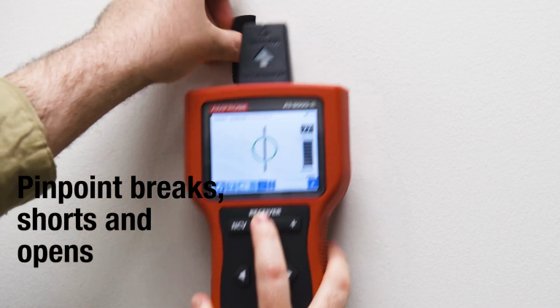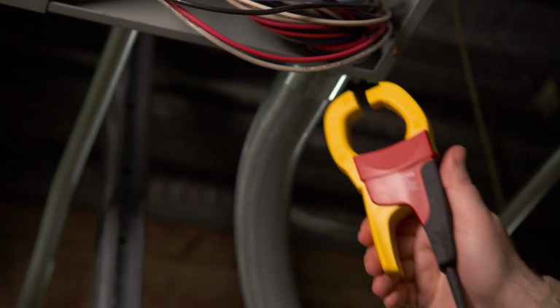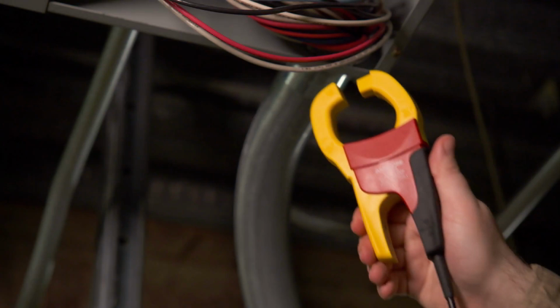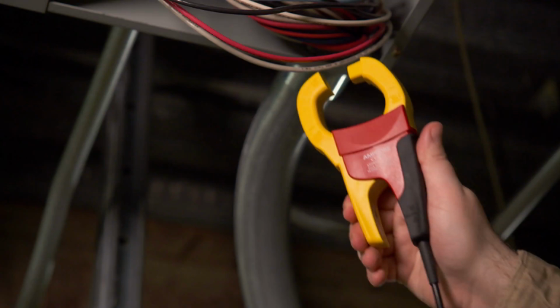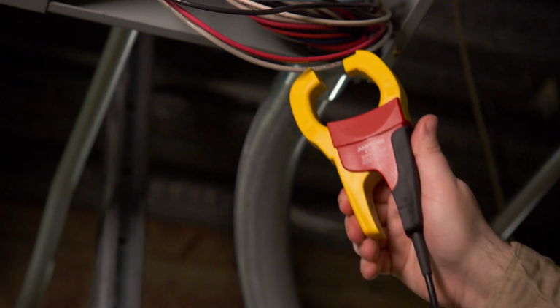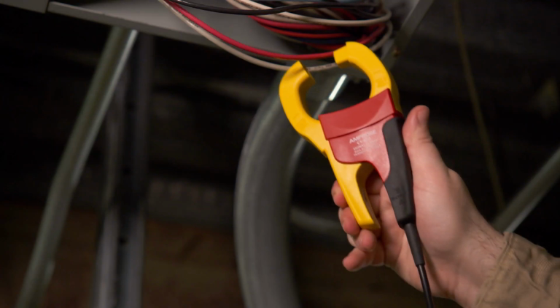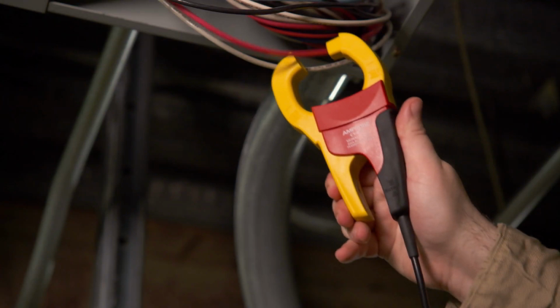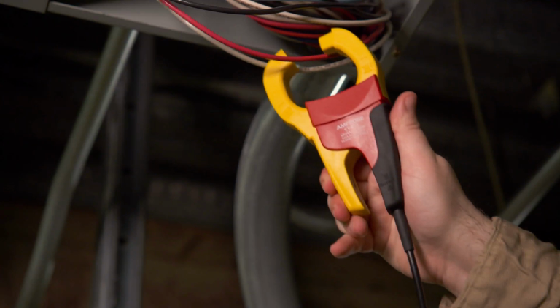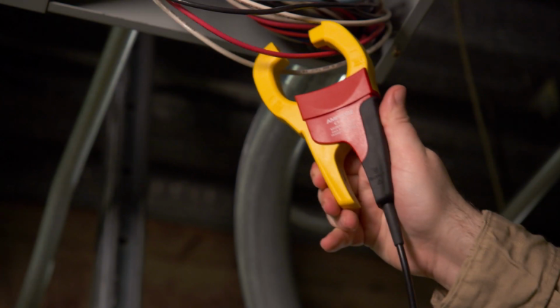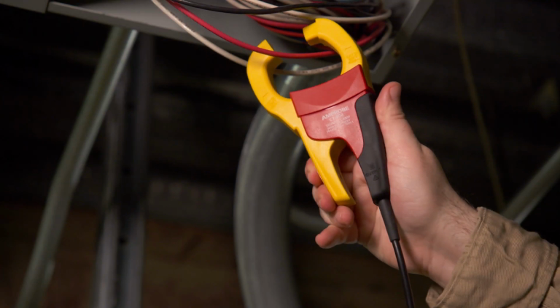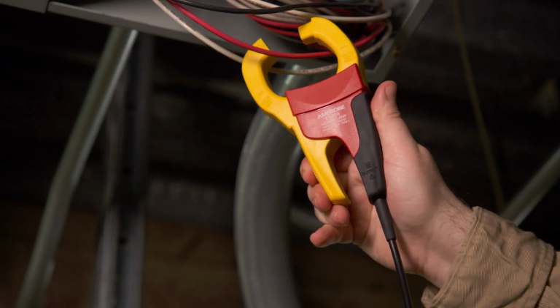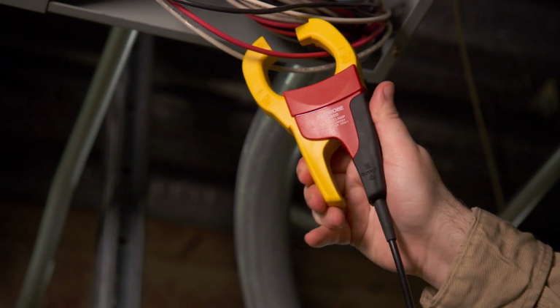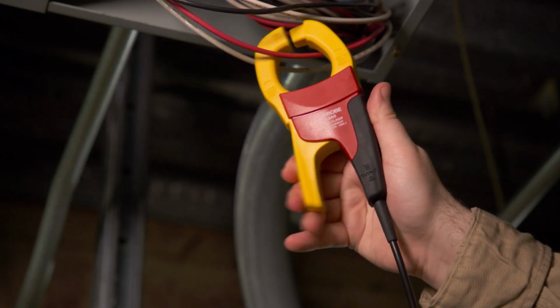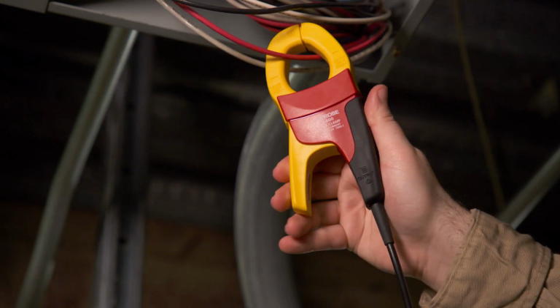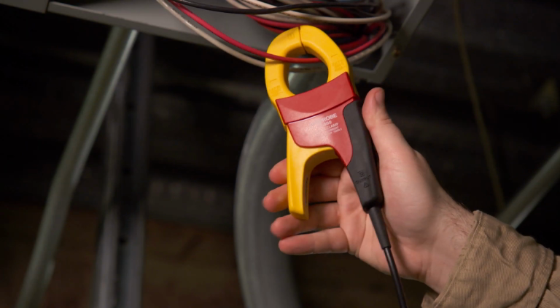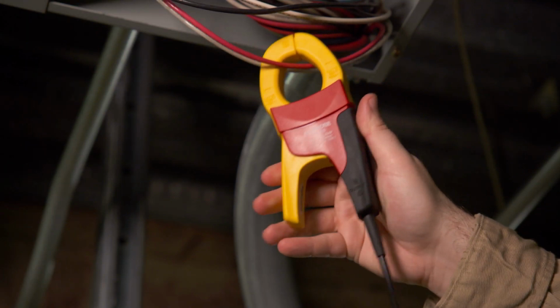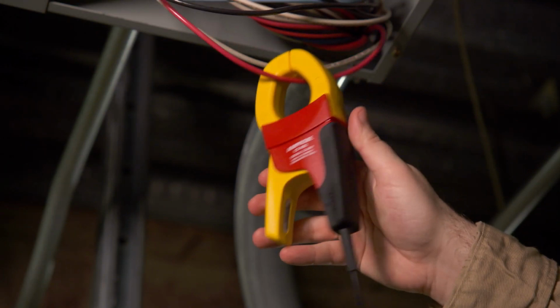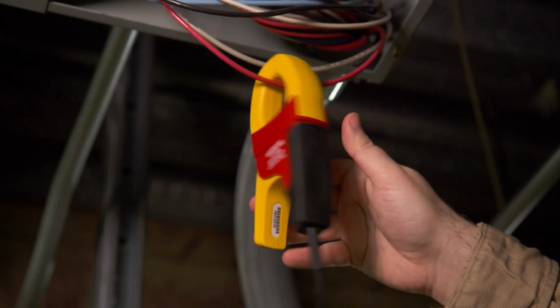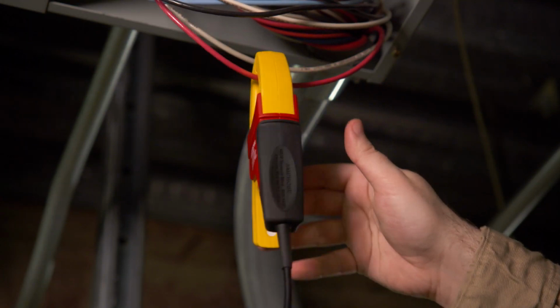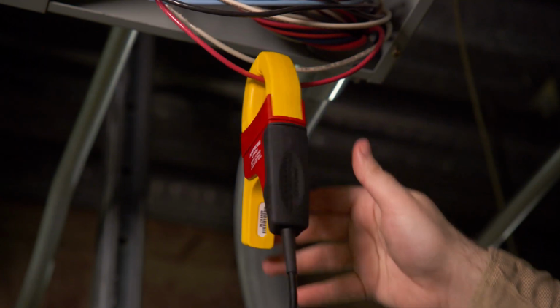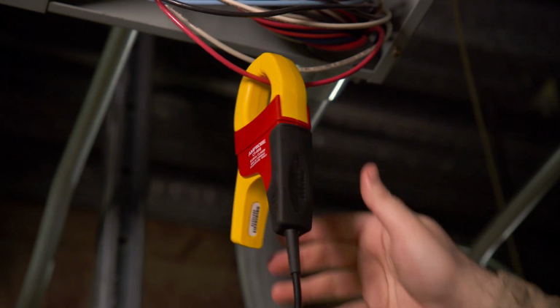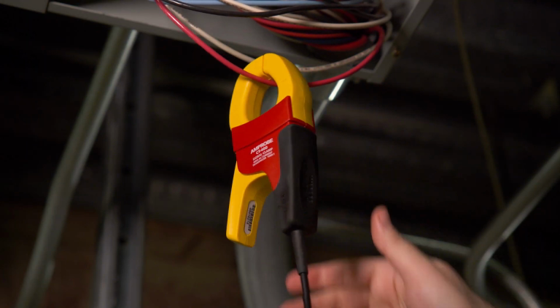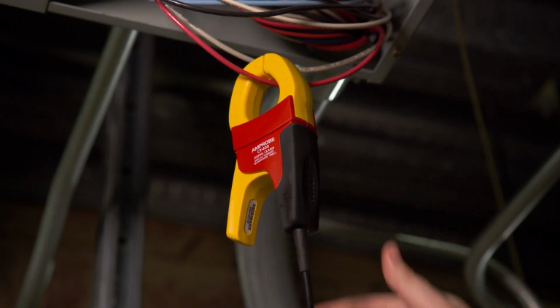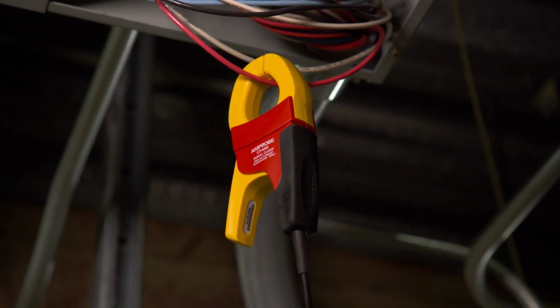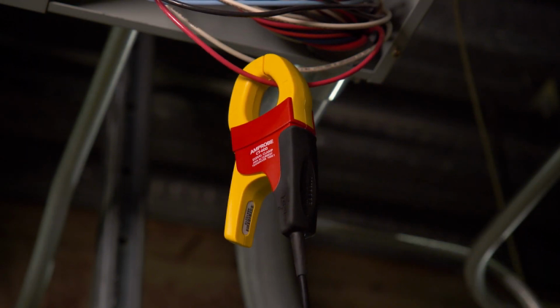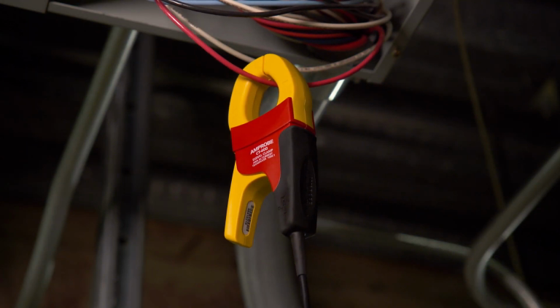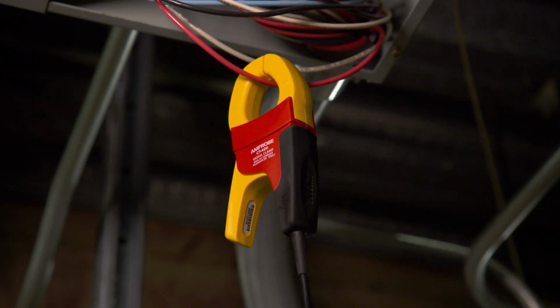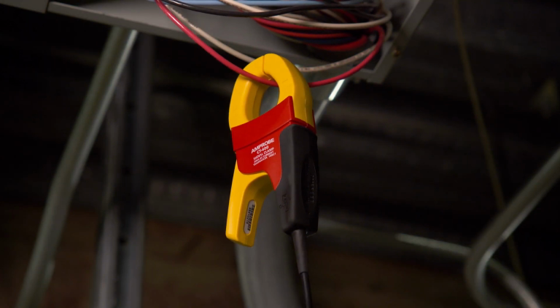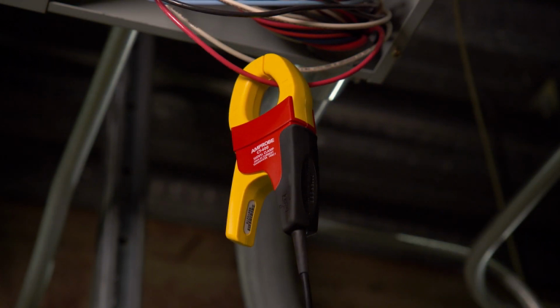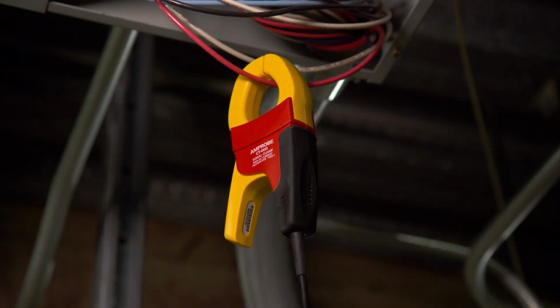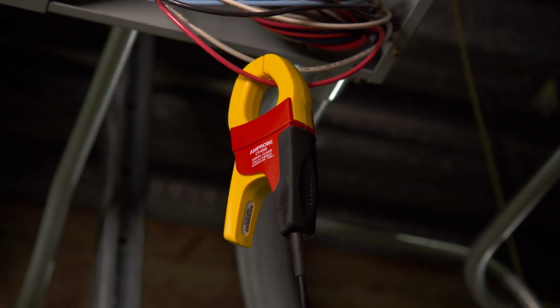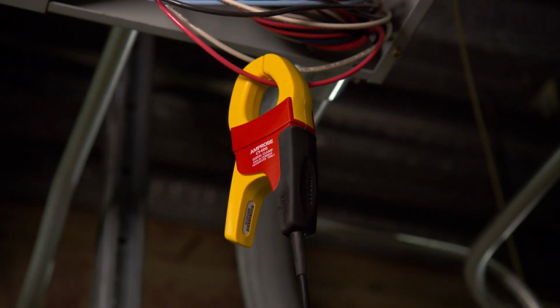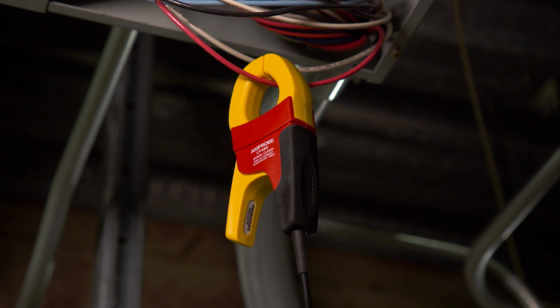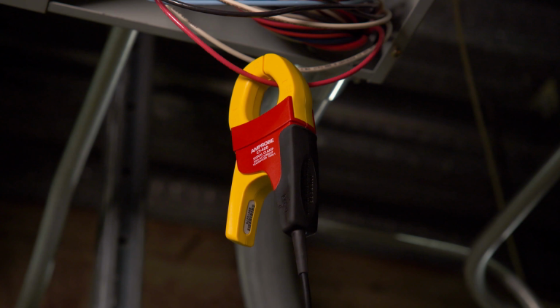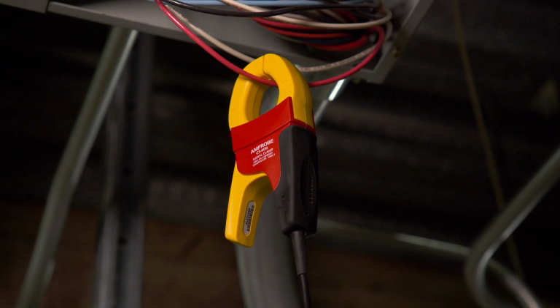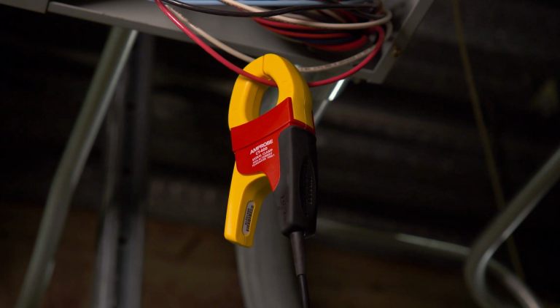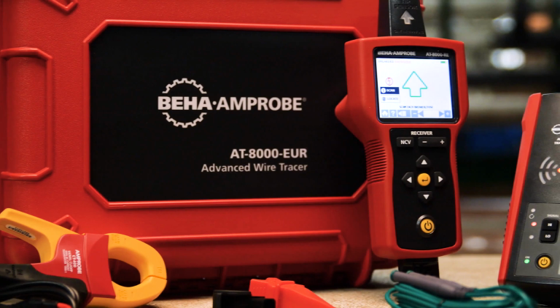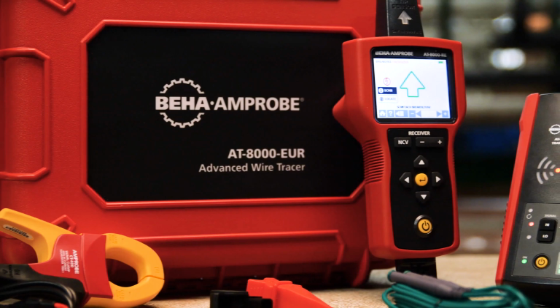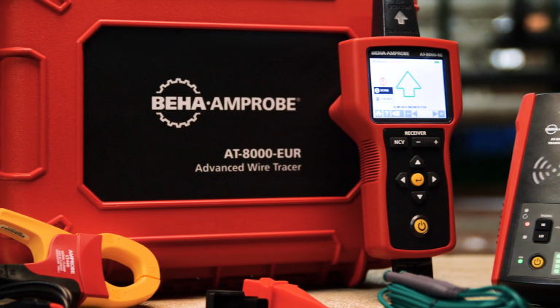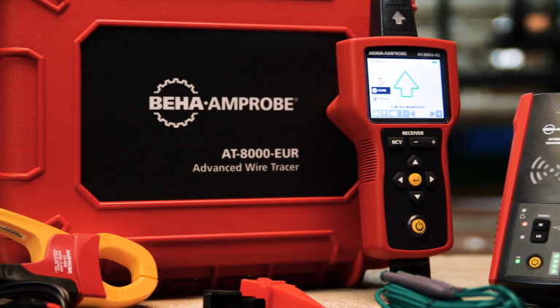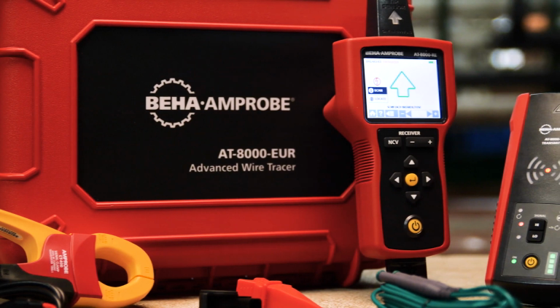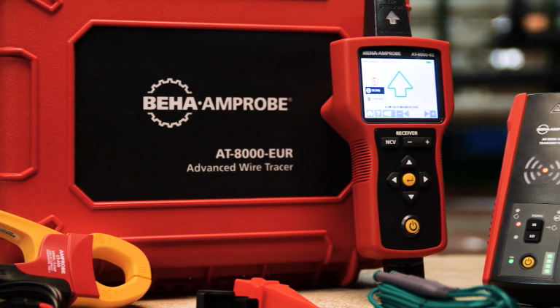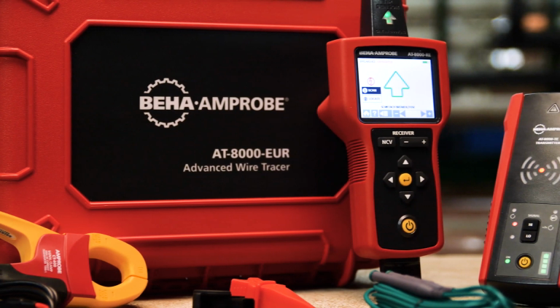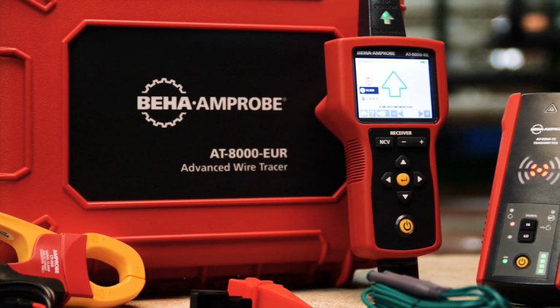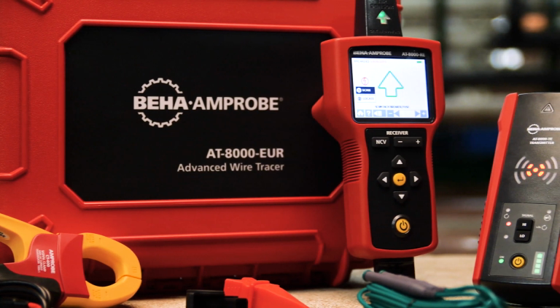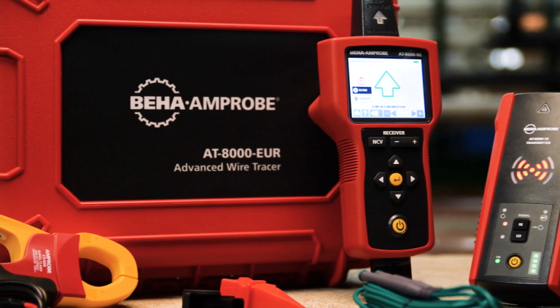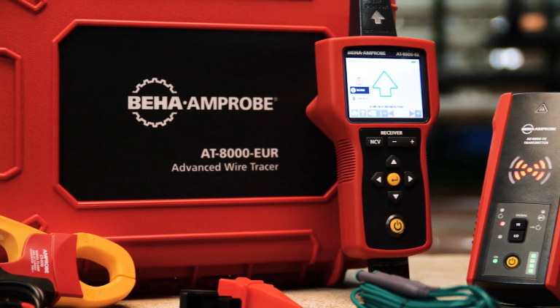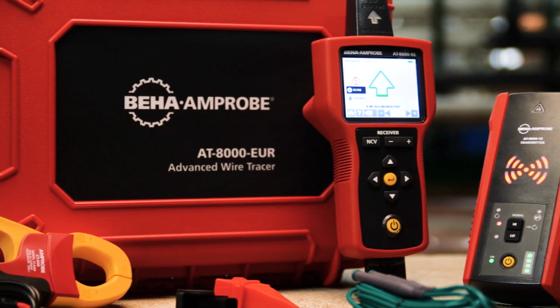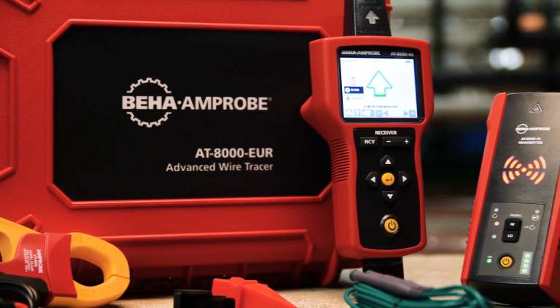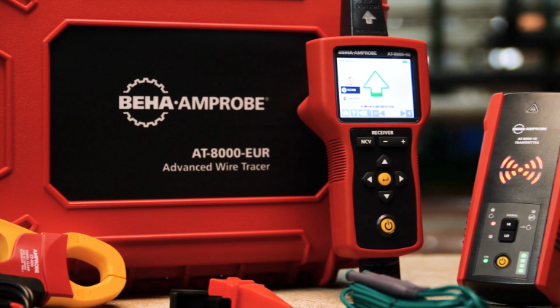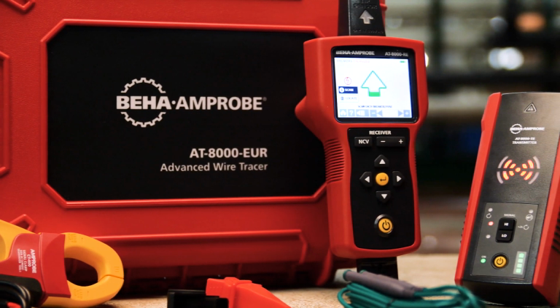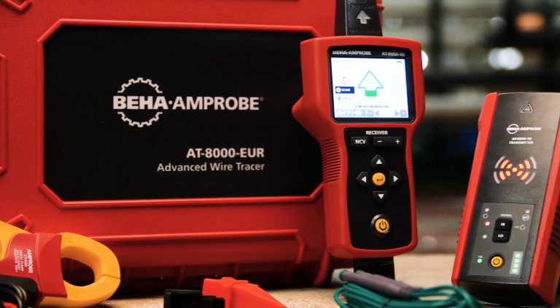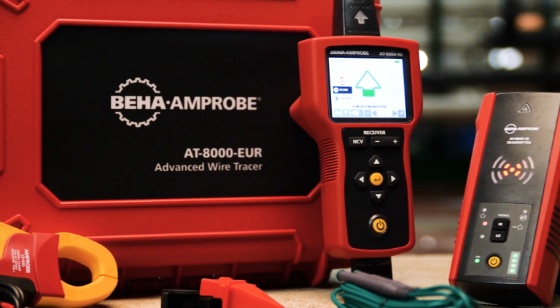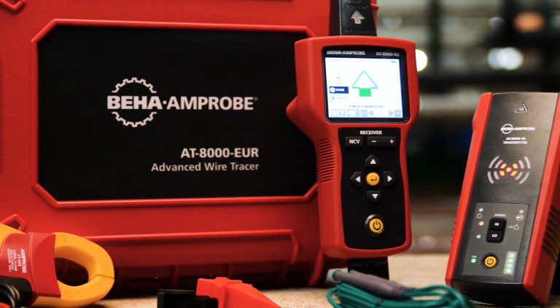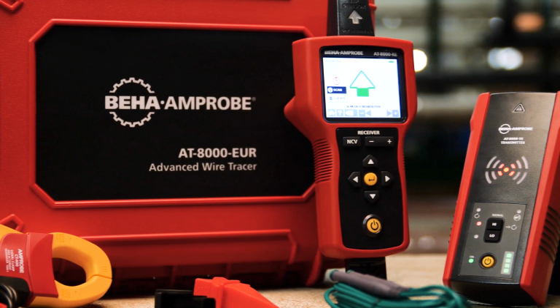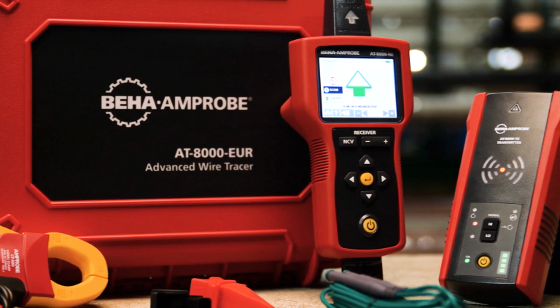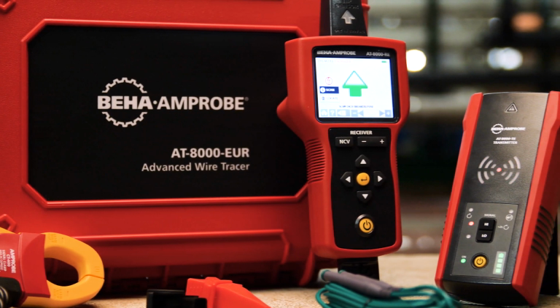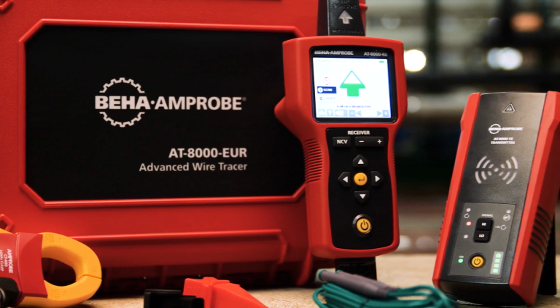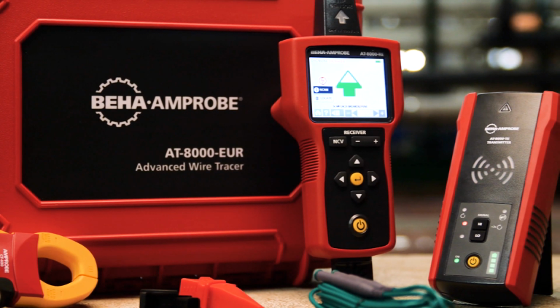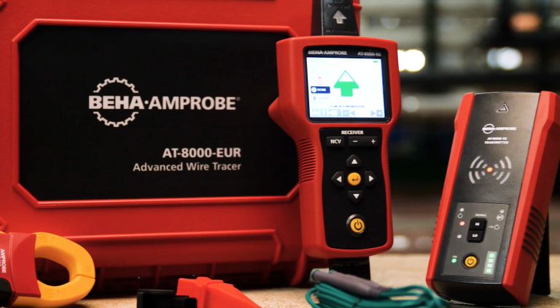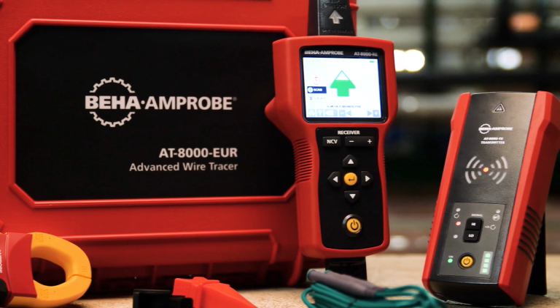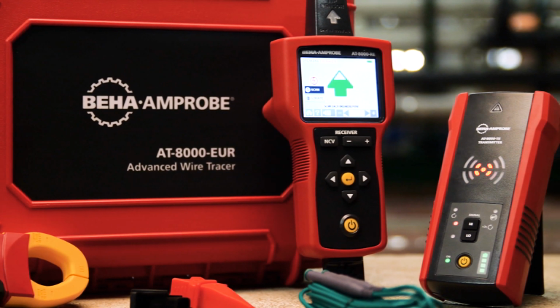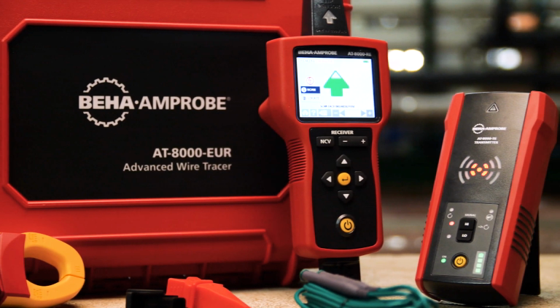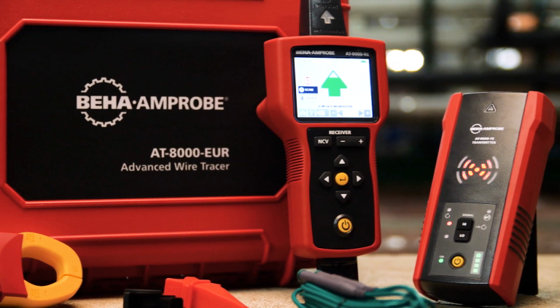The optional signal clamp allows for accurate wire tracing when there is no access to bare conductors with which to connect the transmitter.